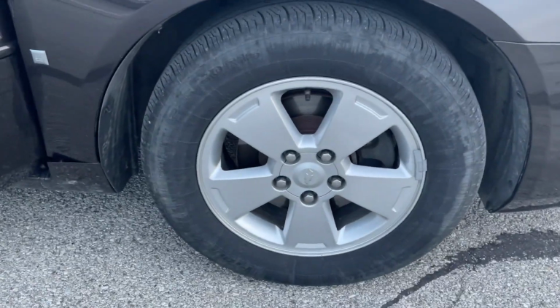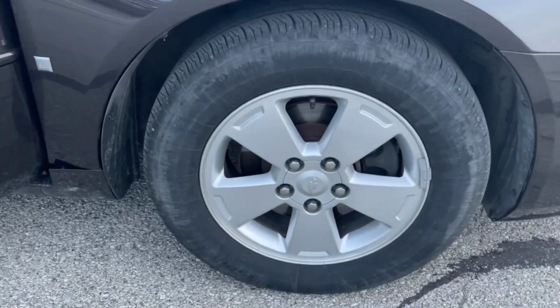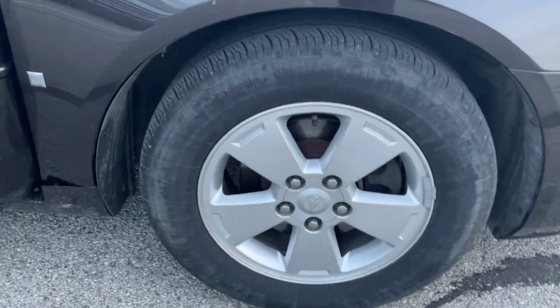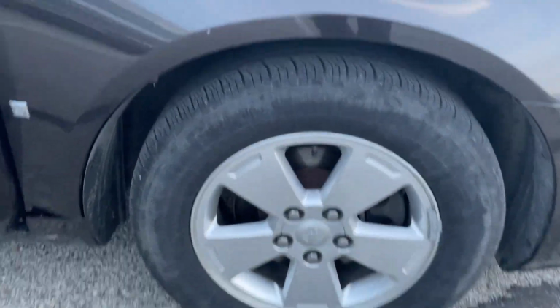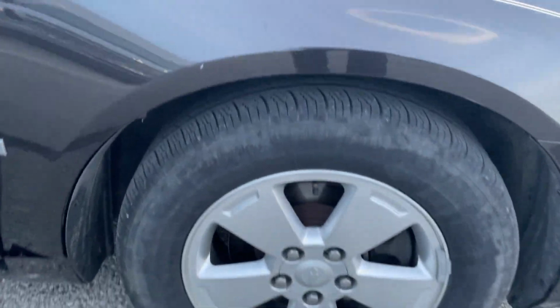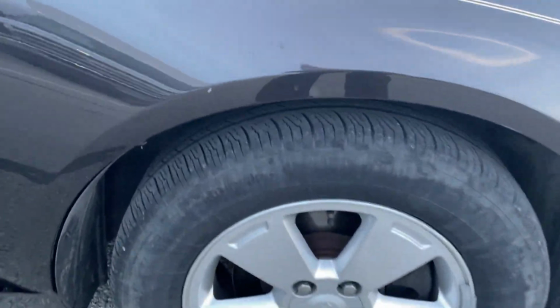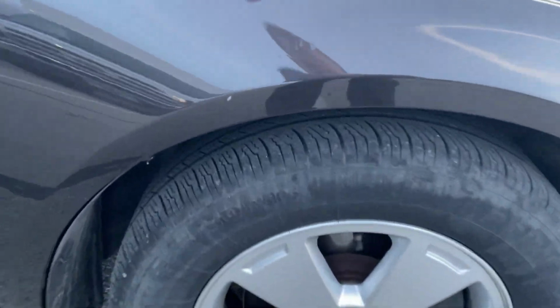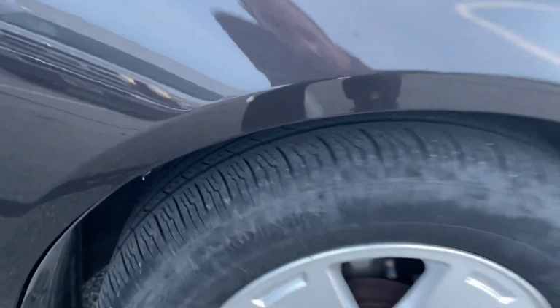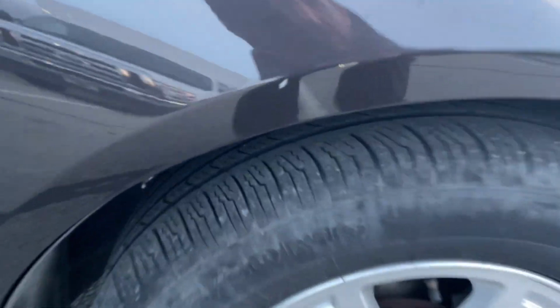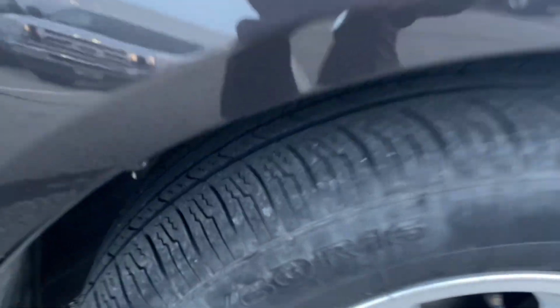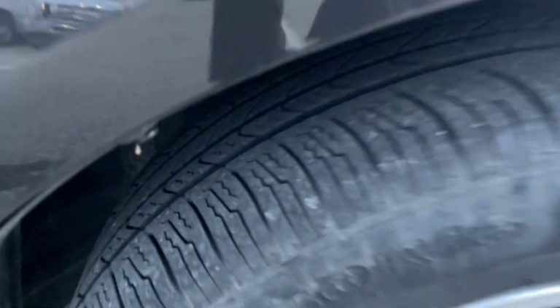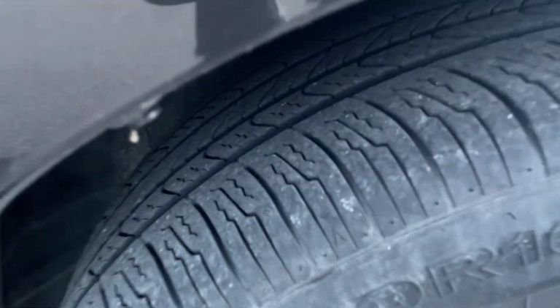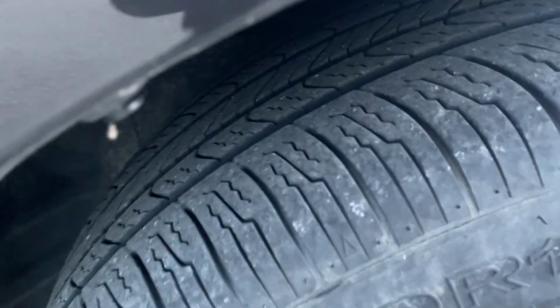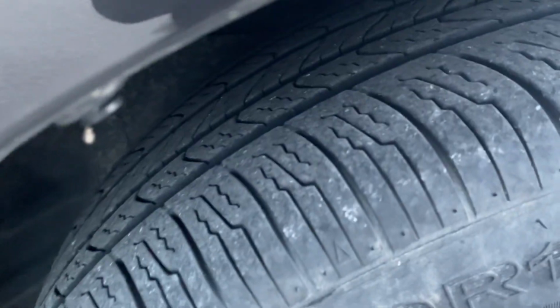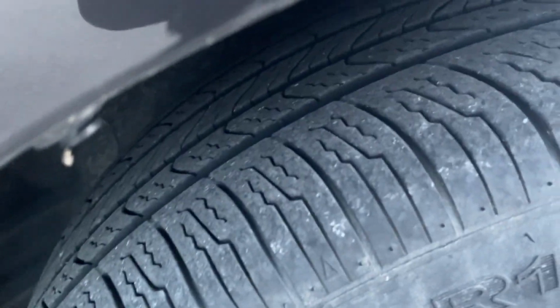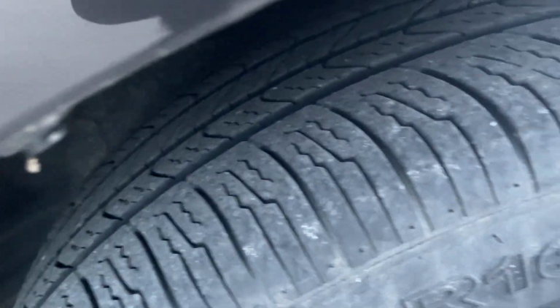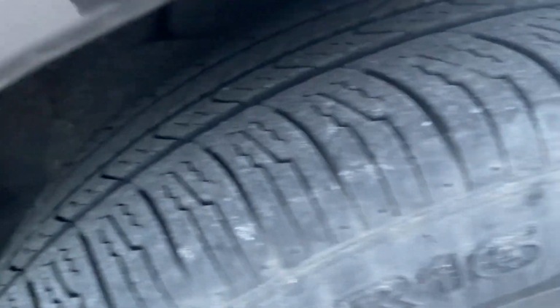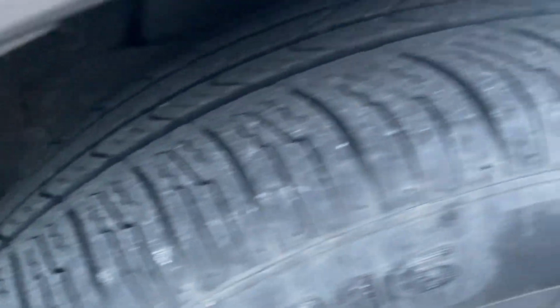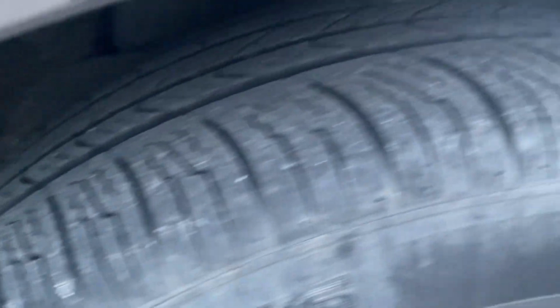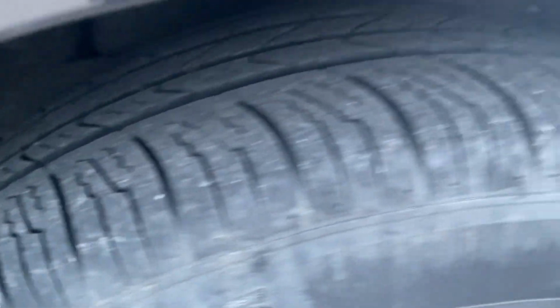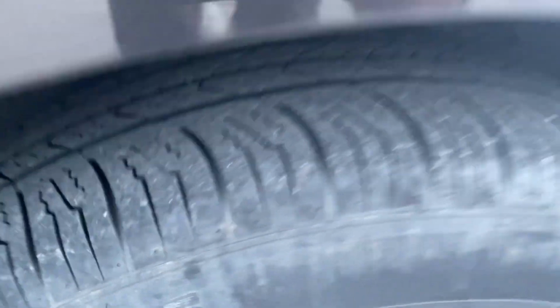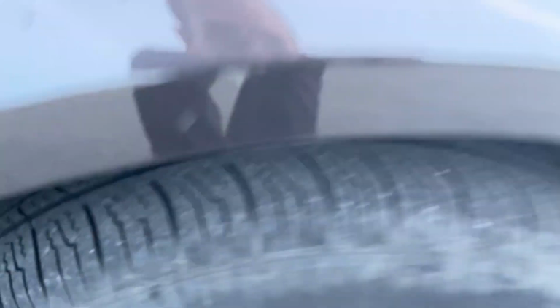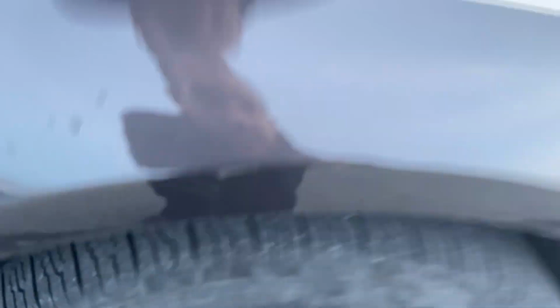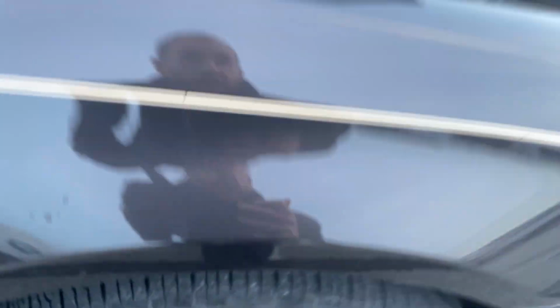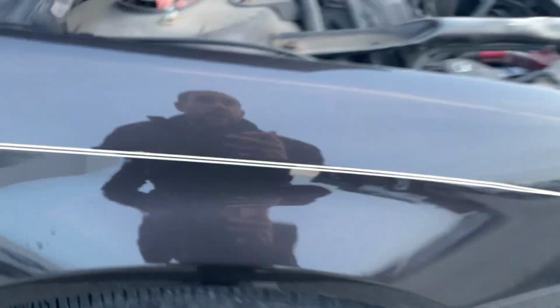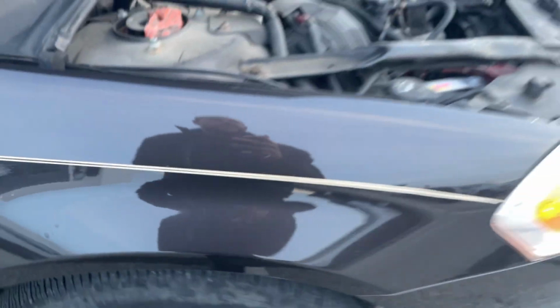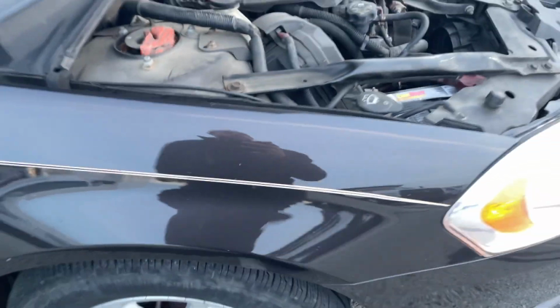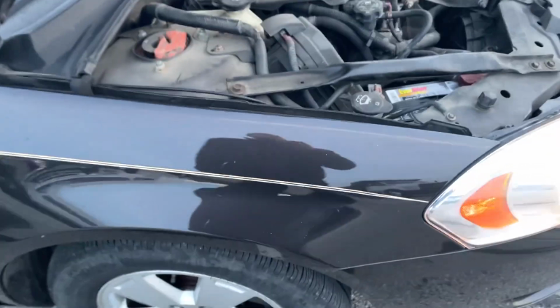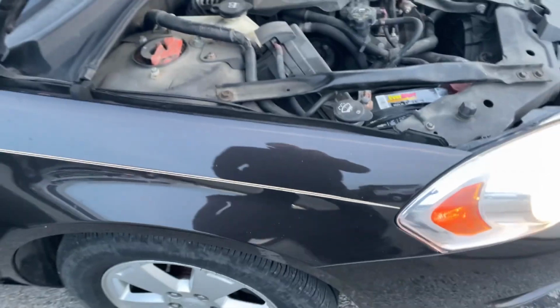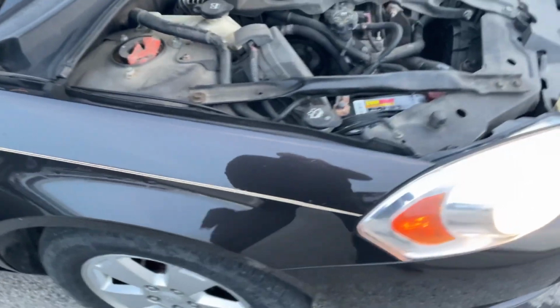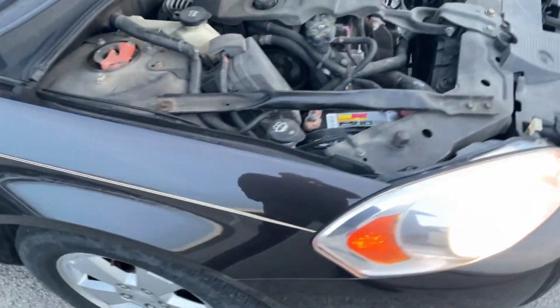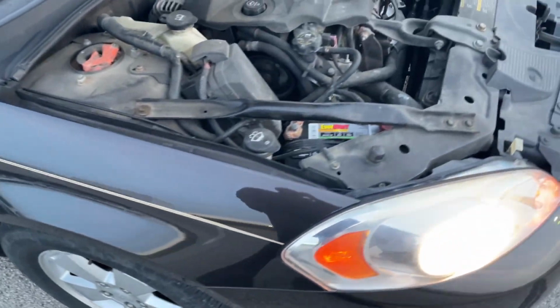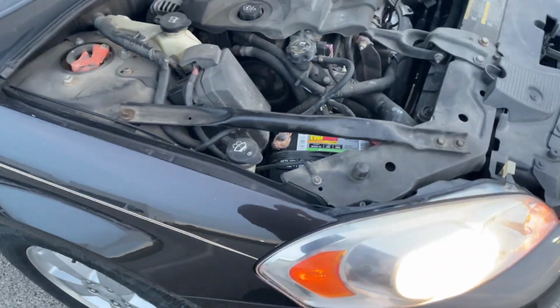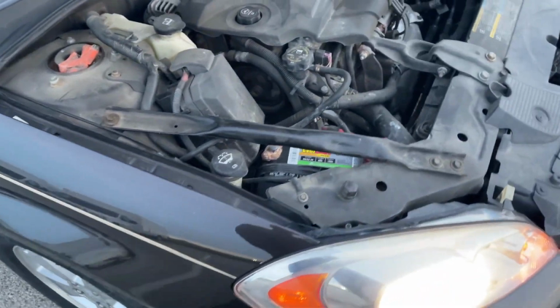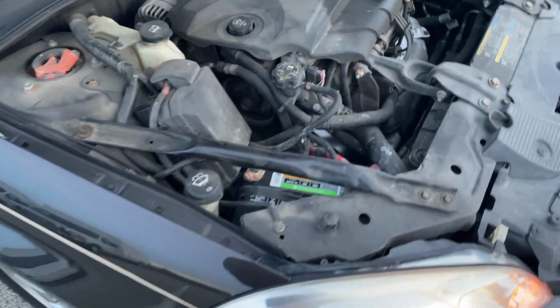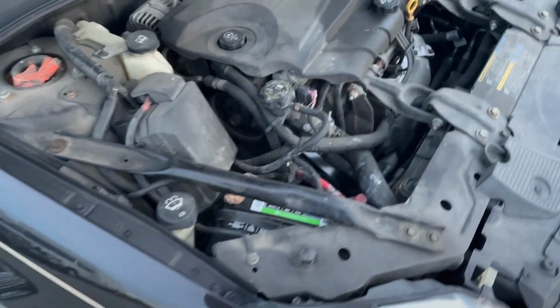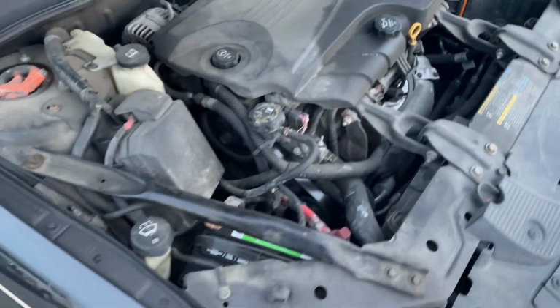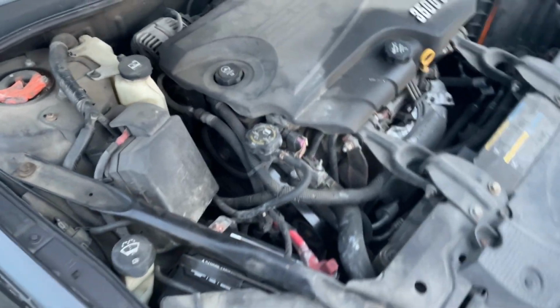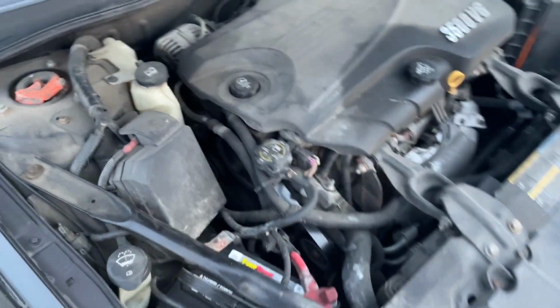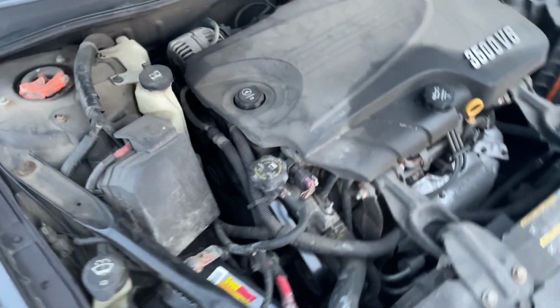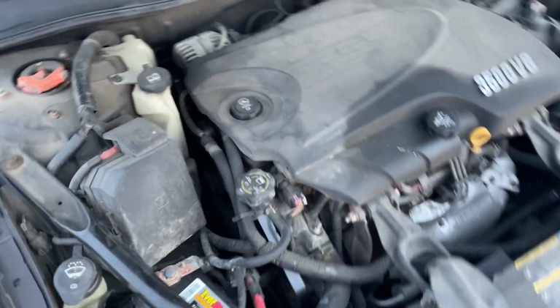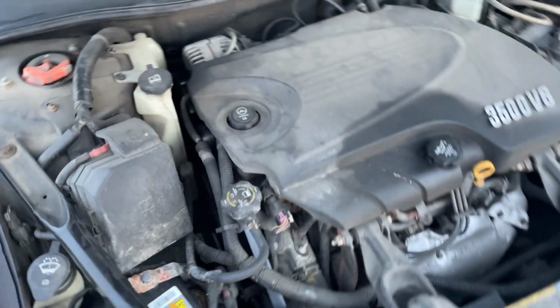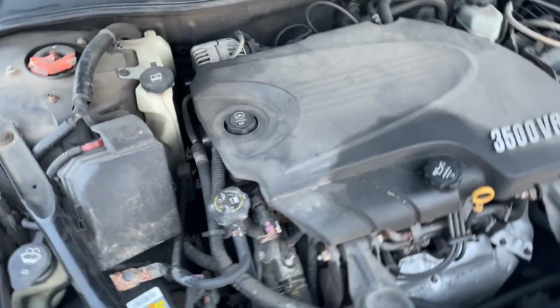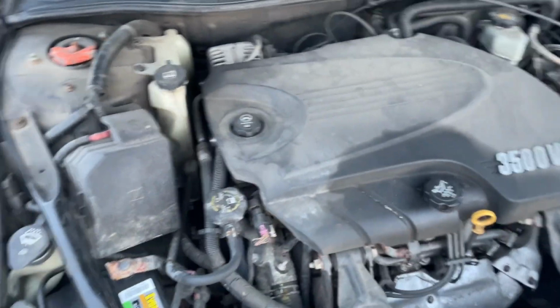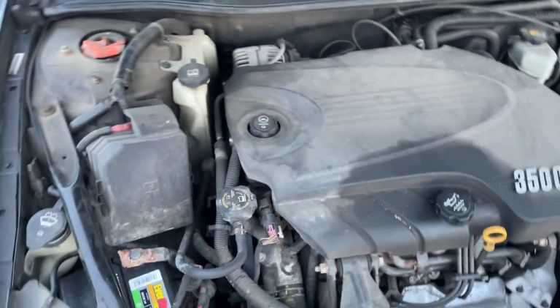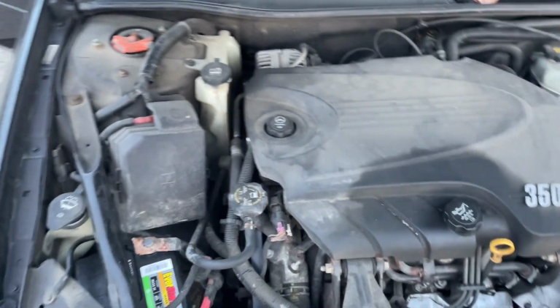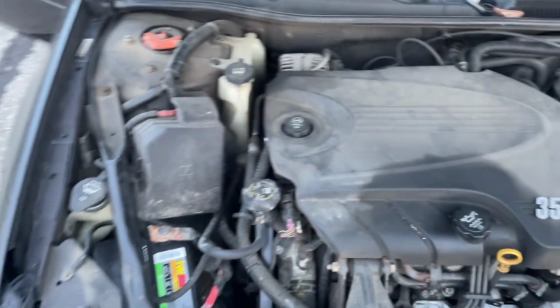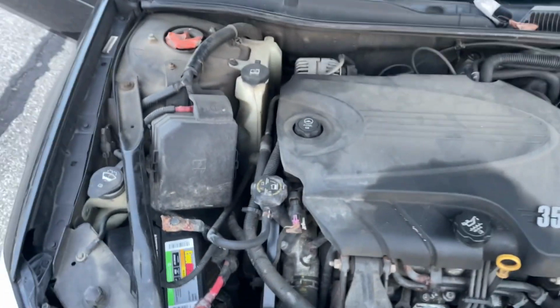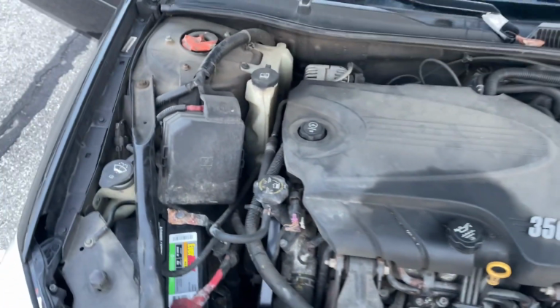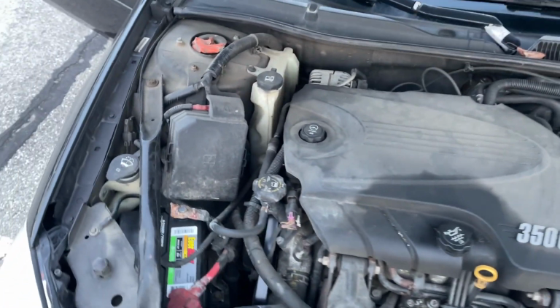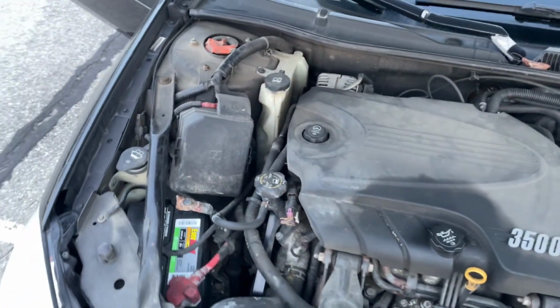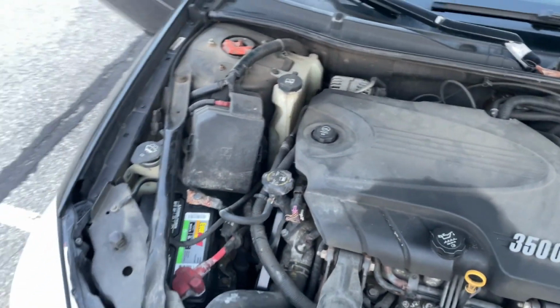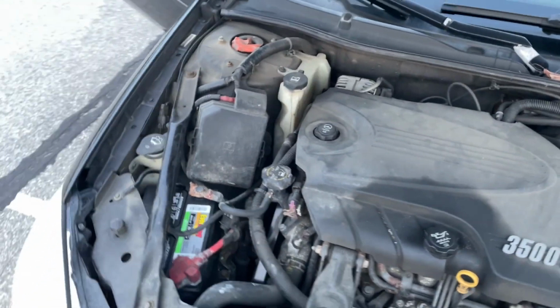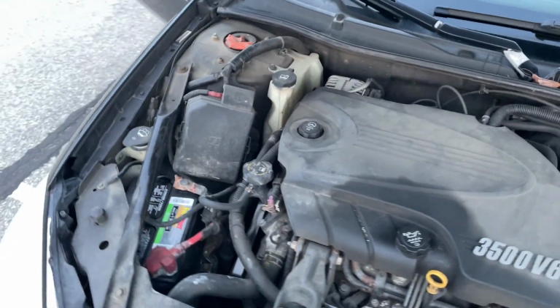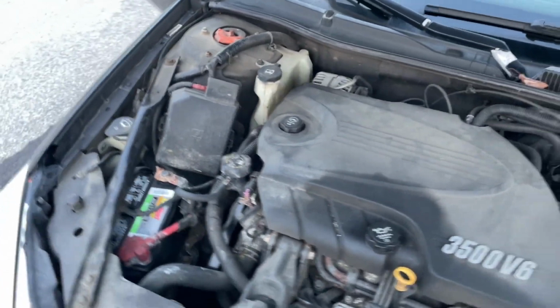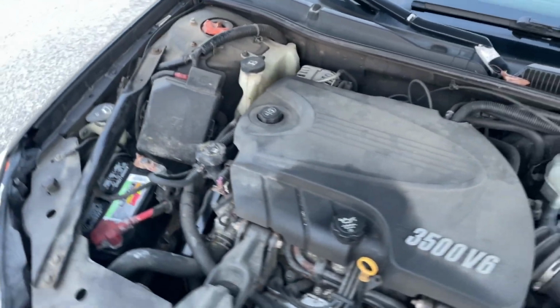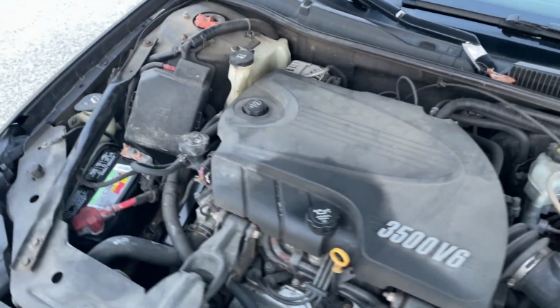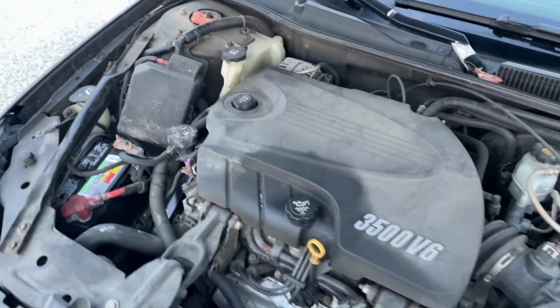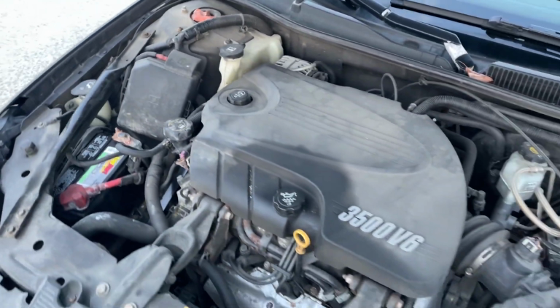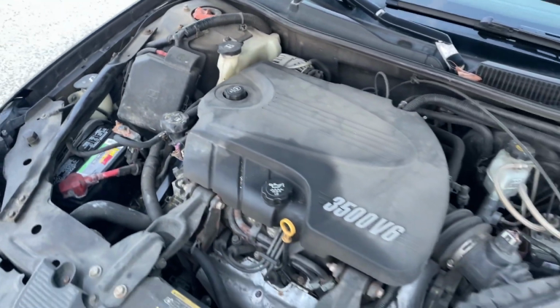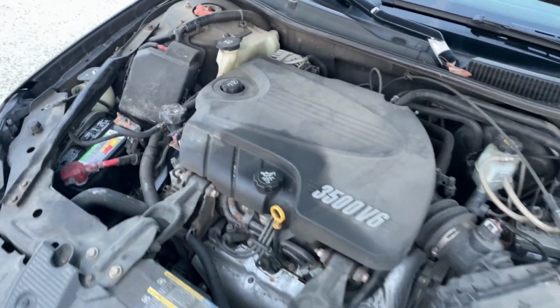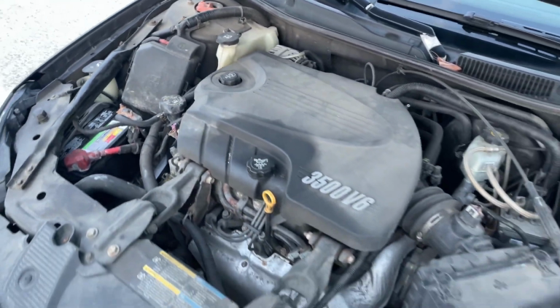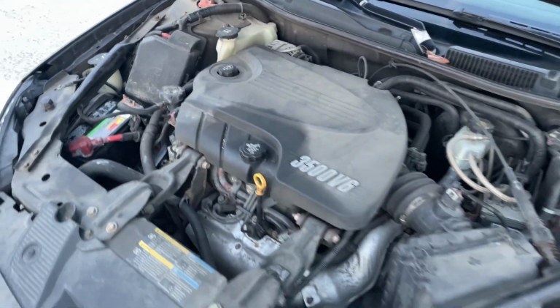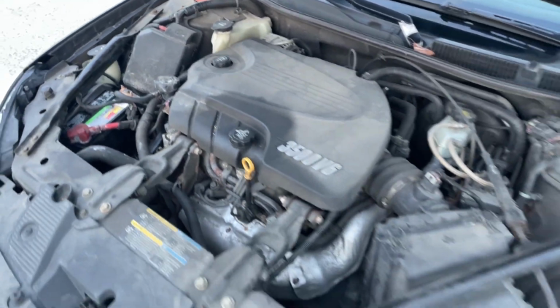Chevy Impala. Decent tires all the way around — probably just a little under half-life. Runs and drives just fine.